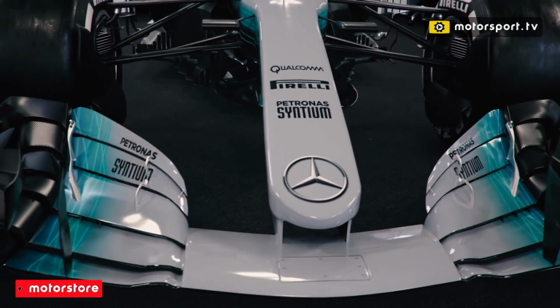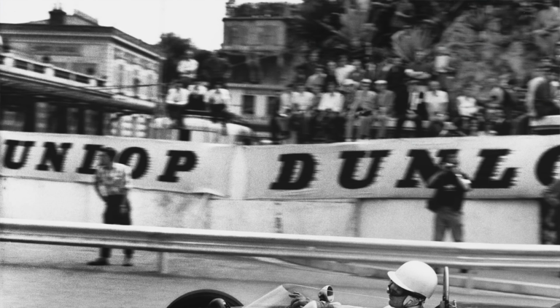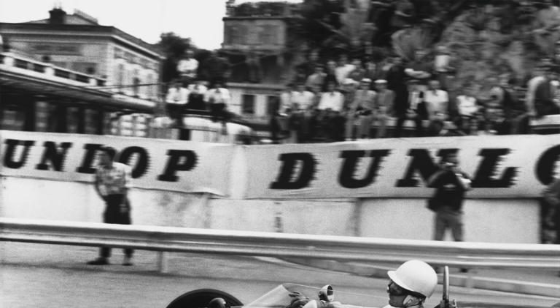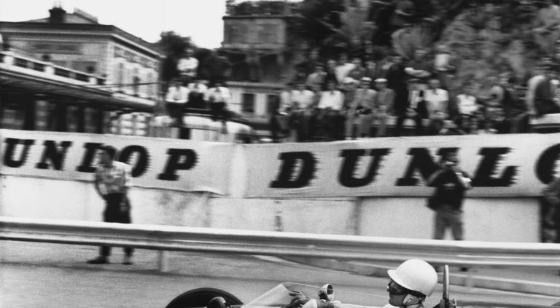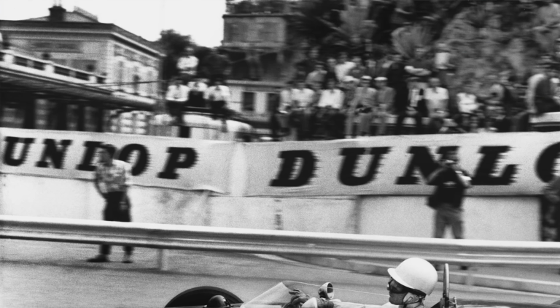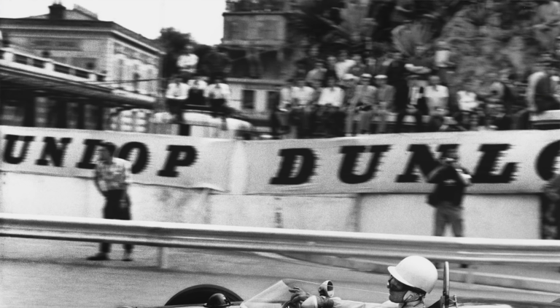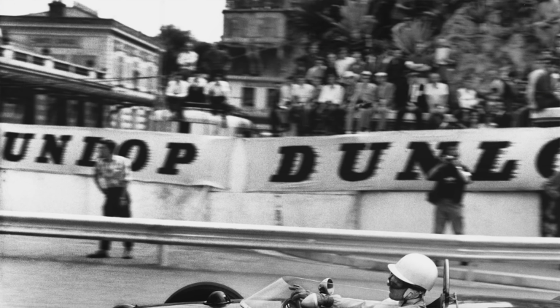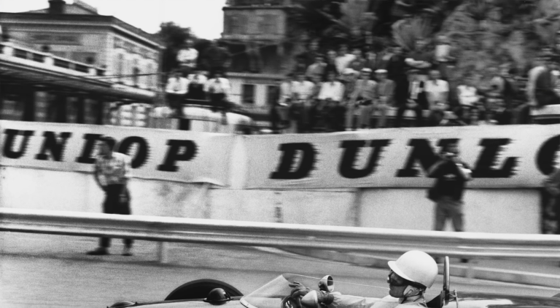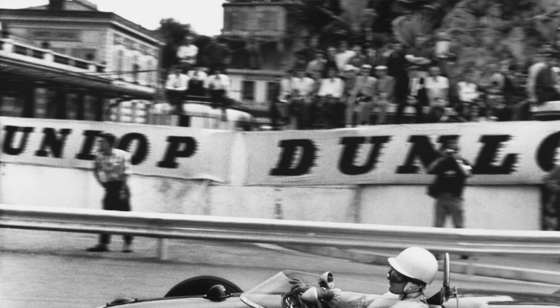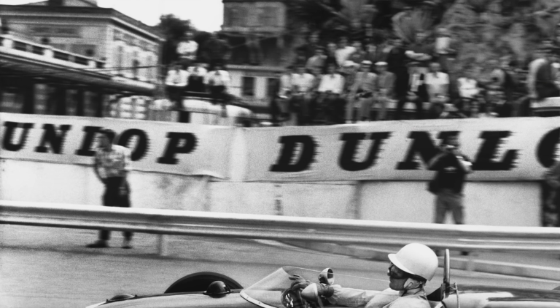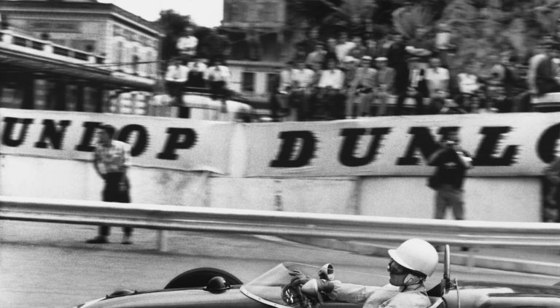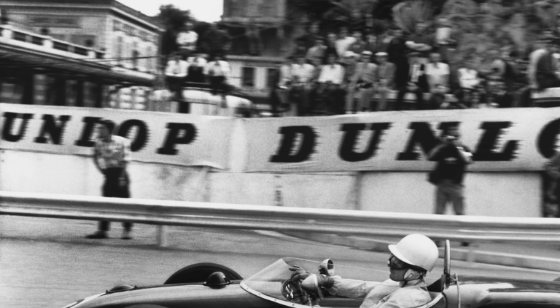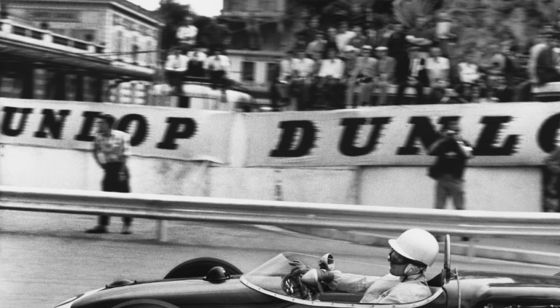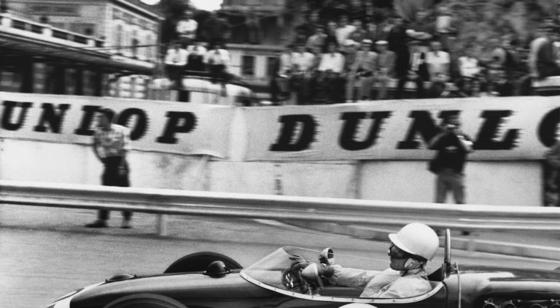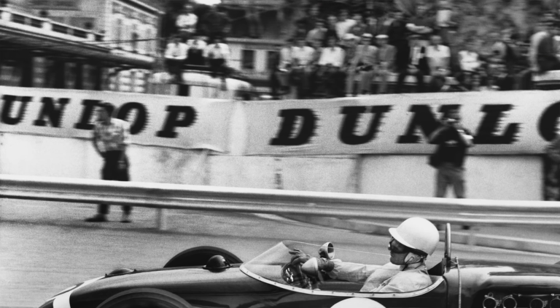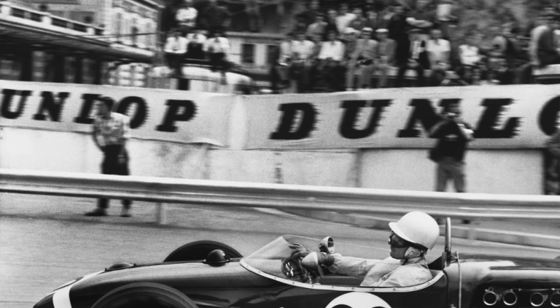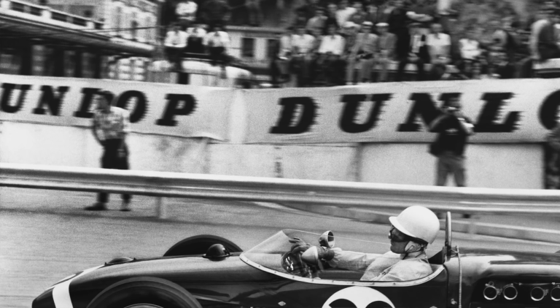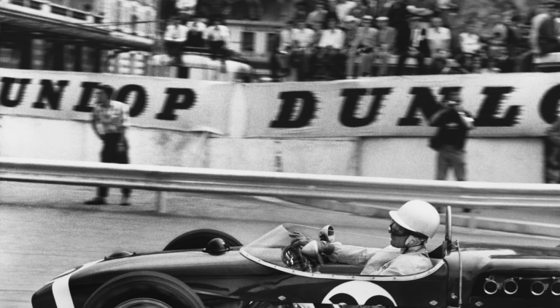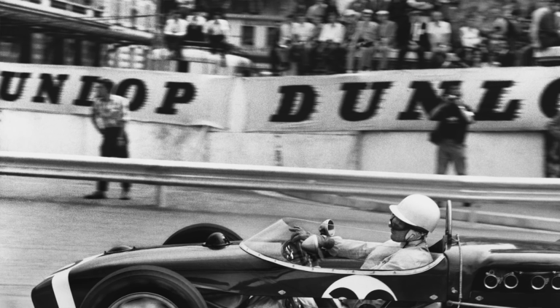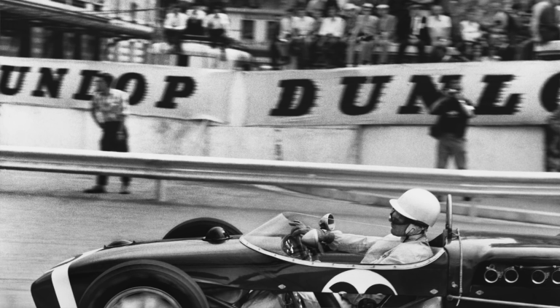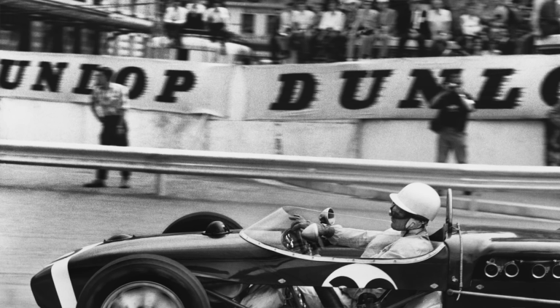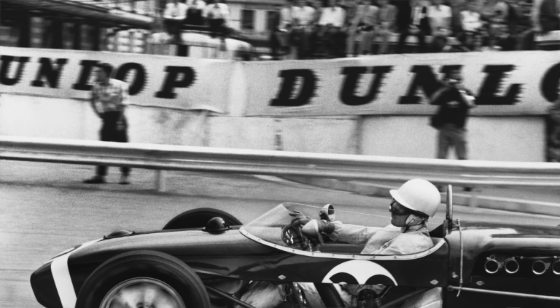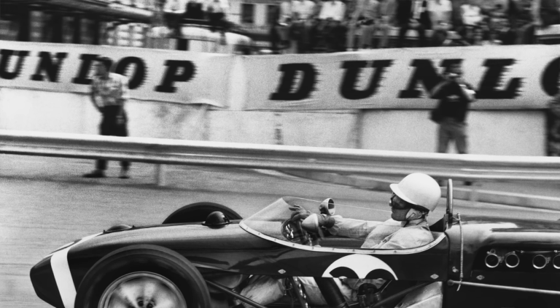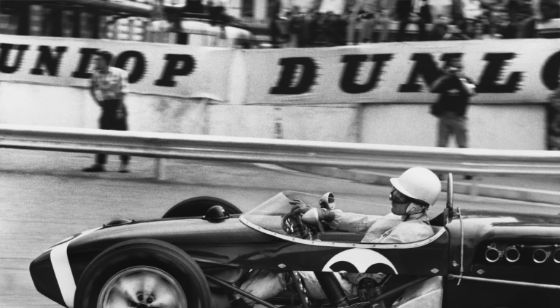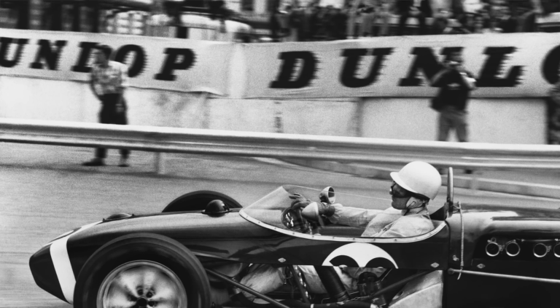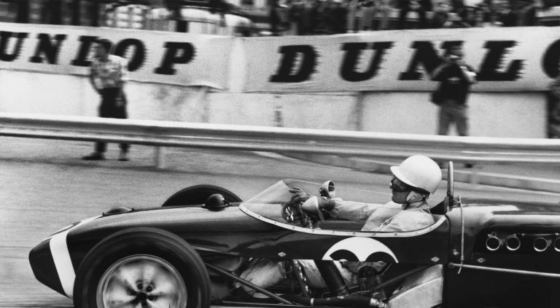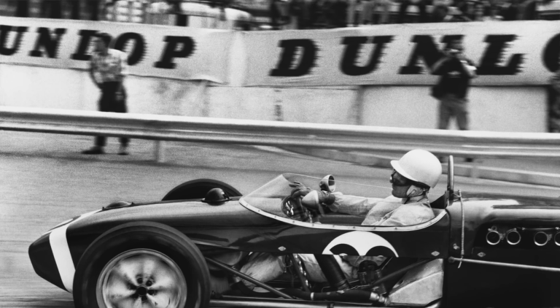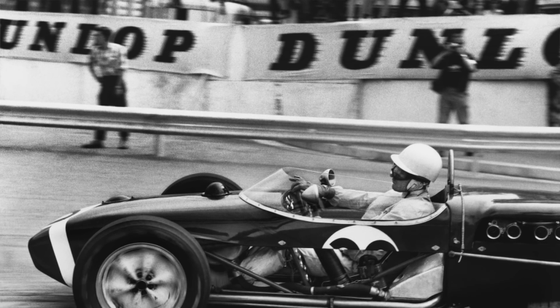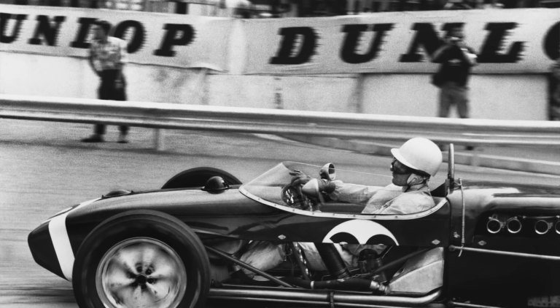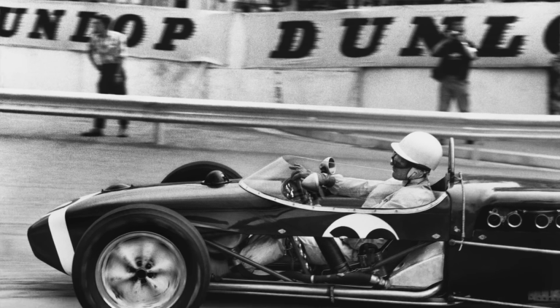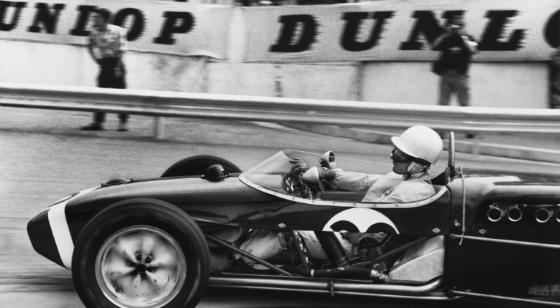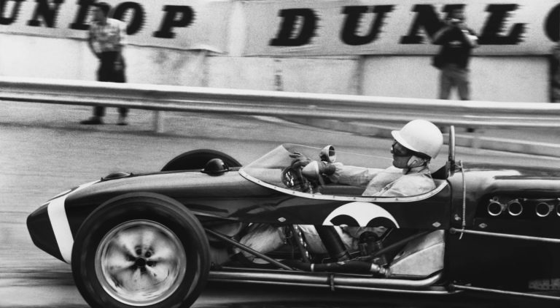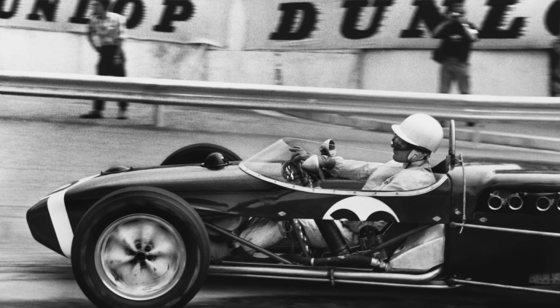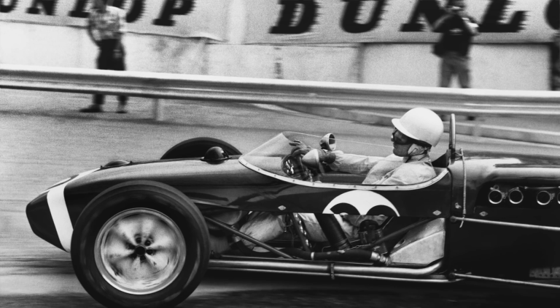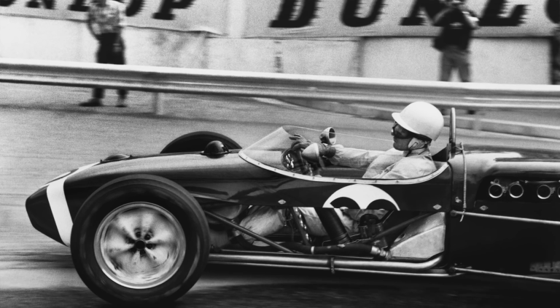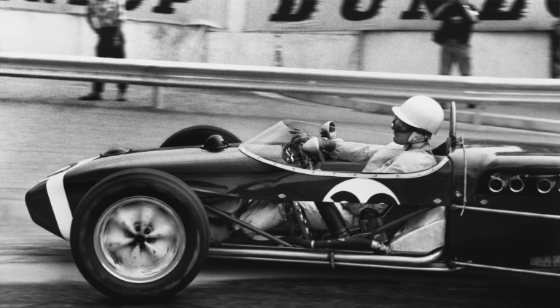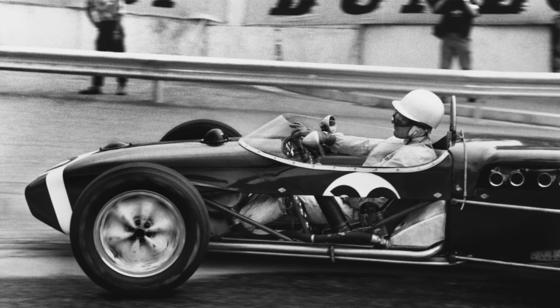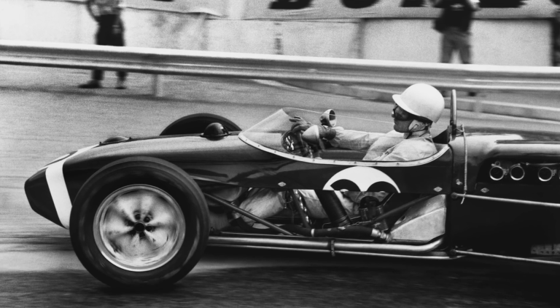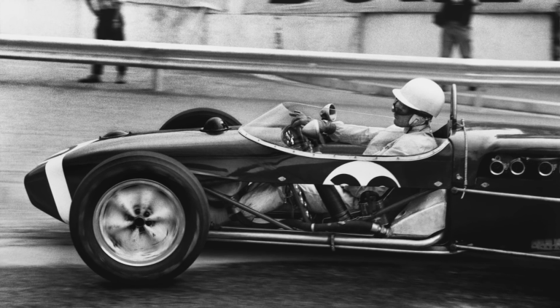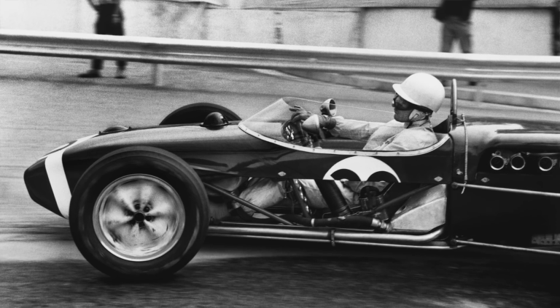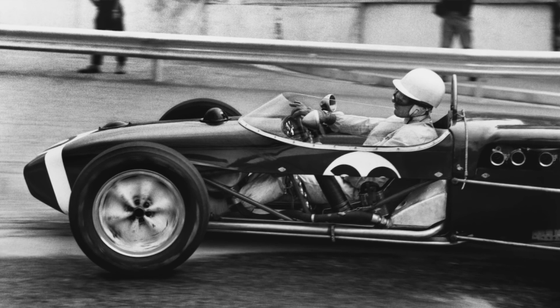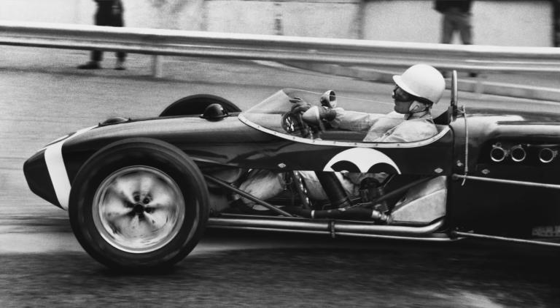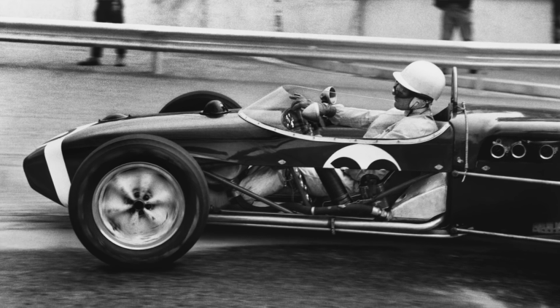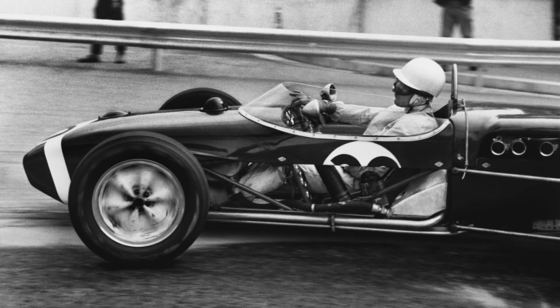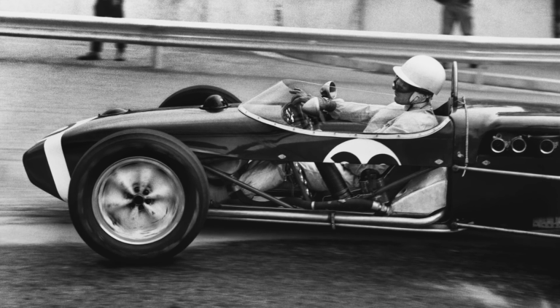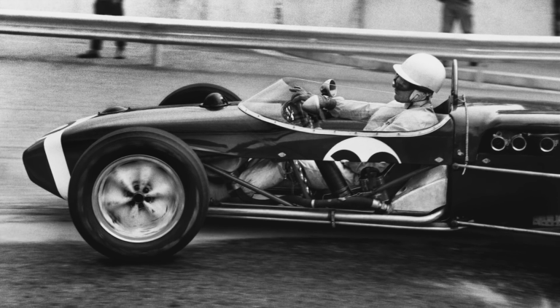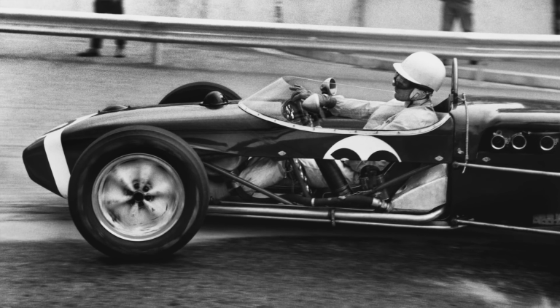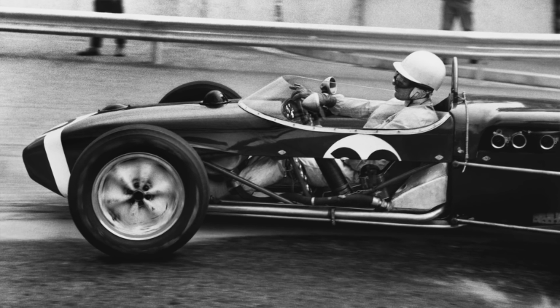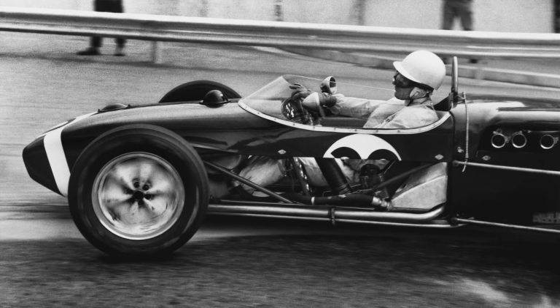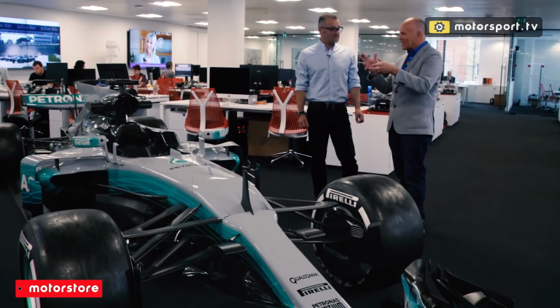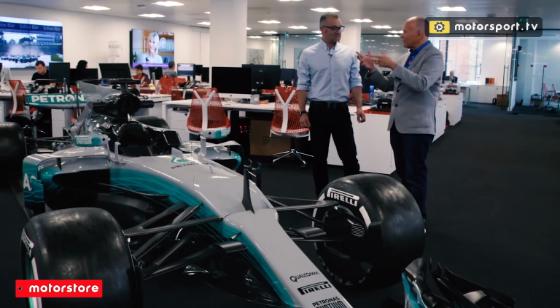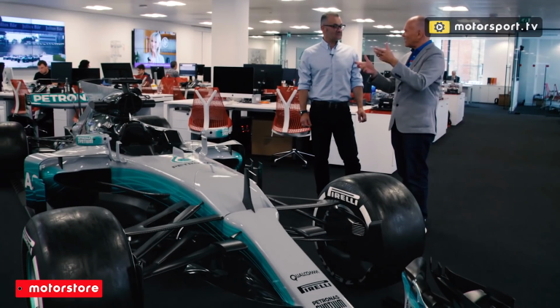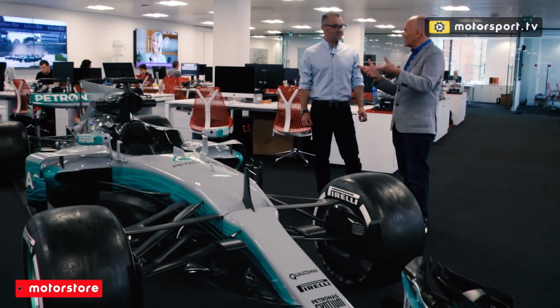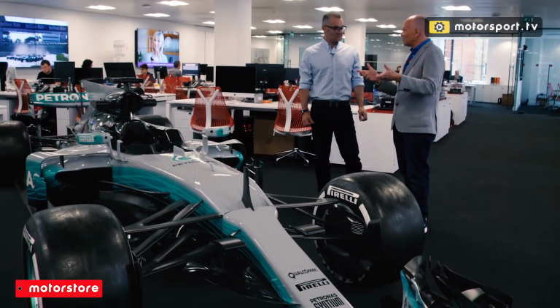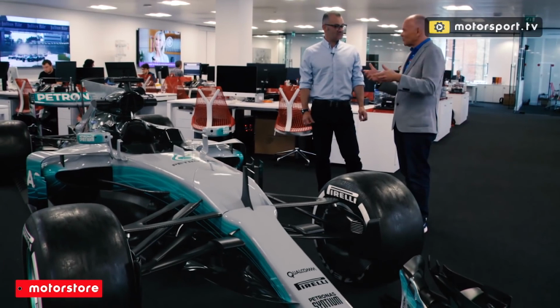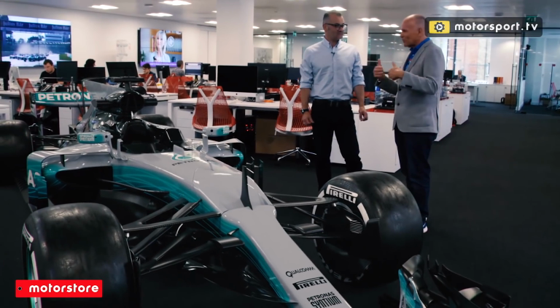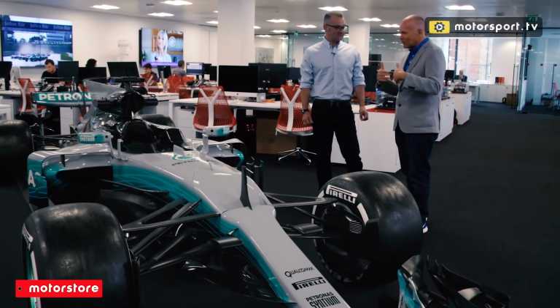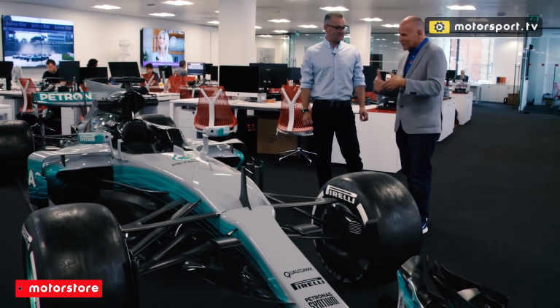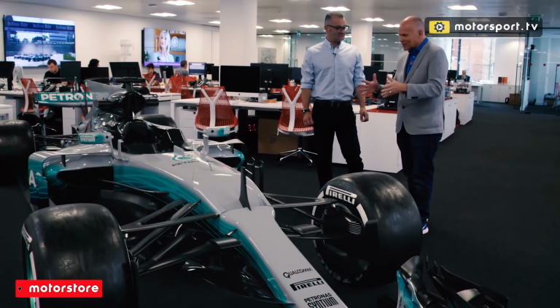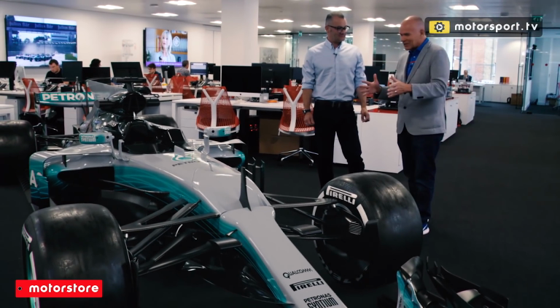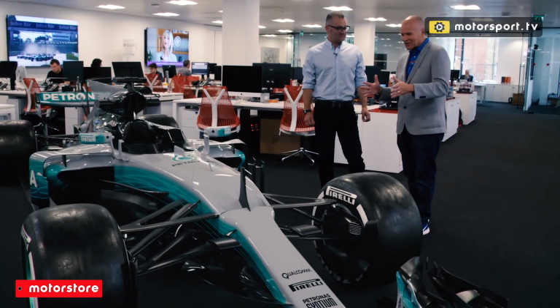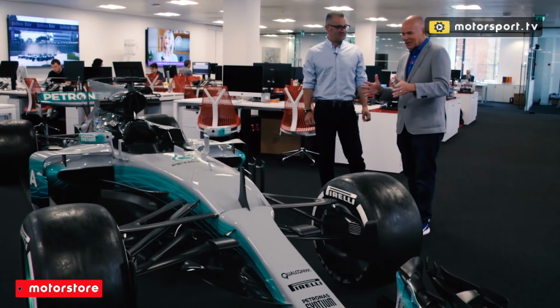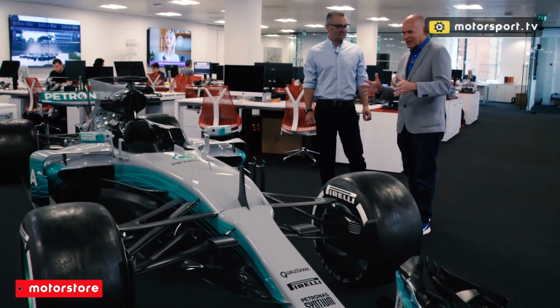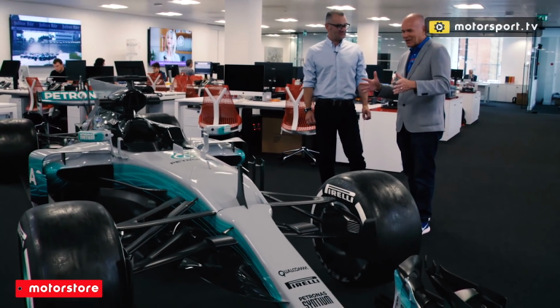We must remember Sir Stirling Moss winning the 1961 Monaco Grand Prix with the side panels off the car. We saw so much — we saw the legs, the hand movement through the sides of the car.